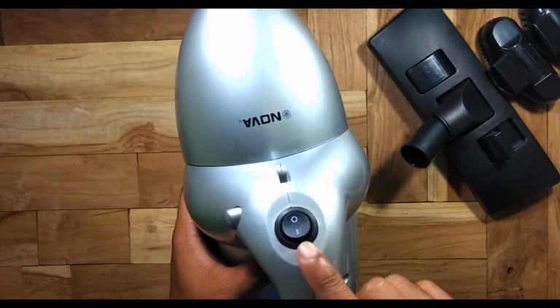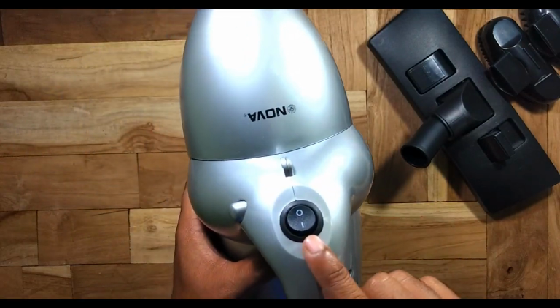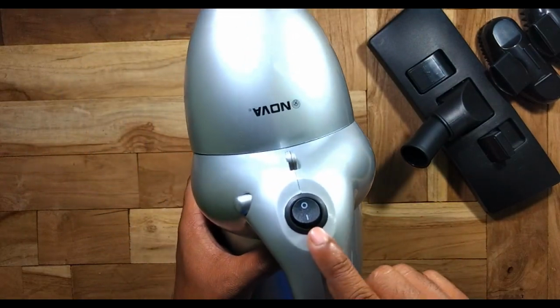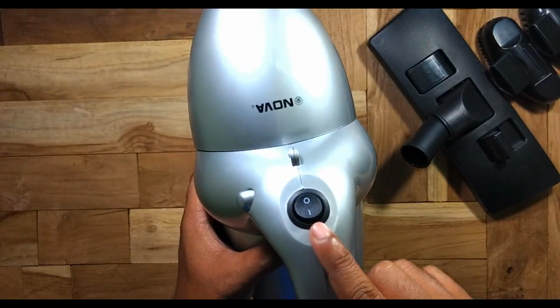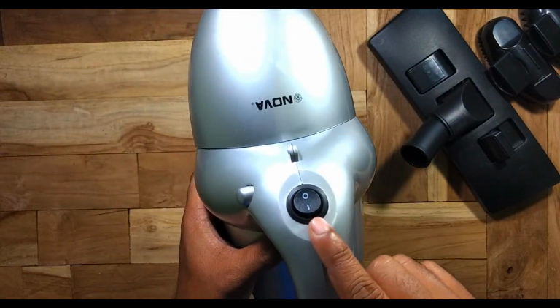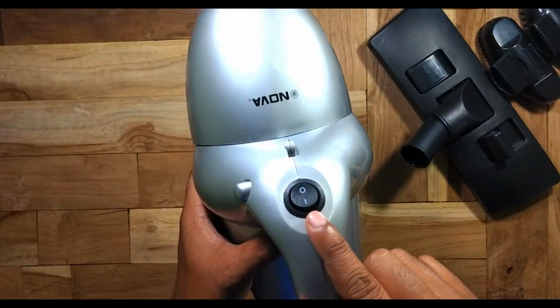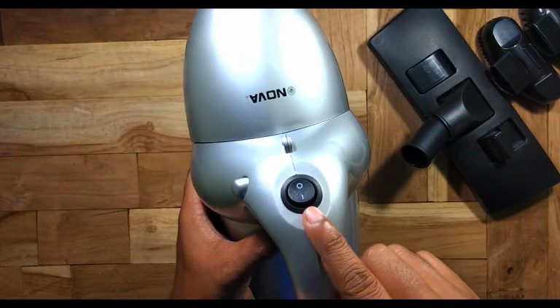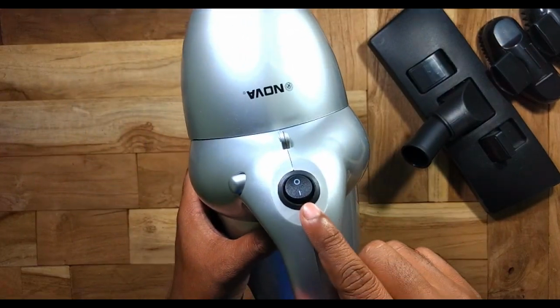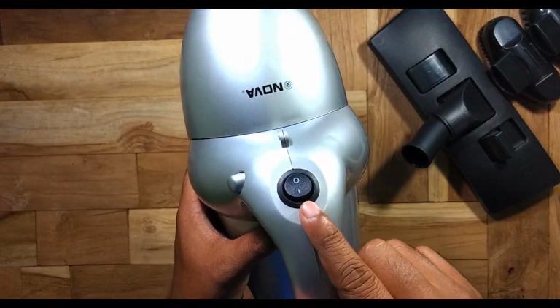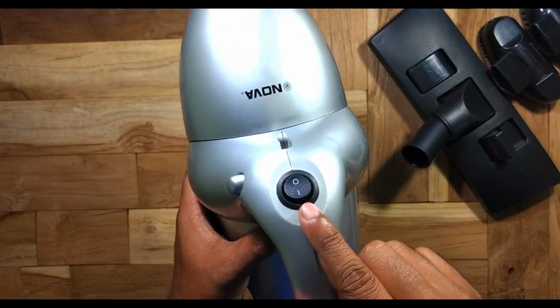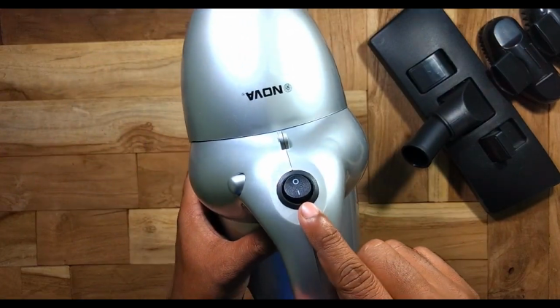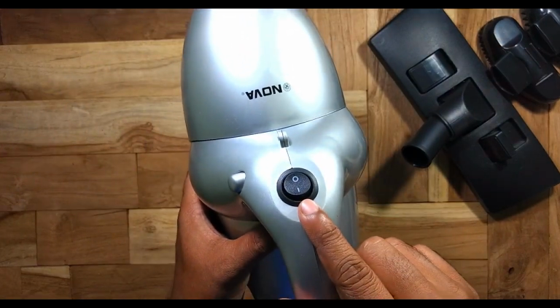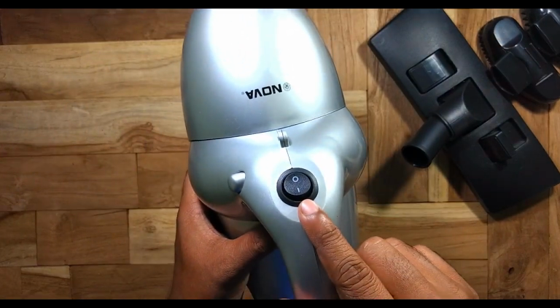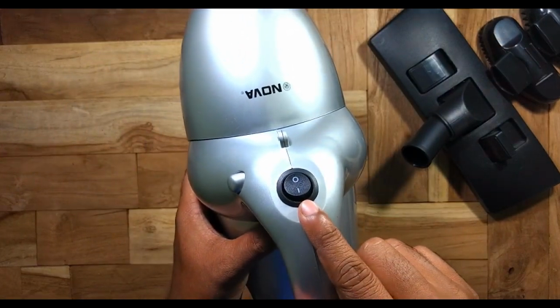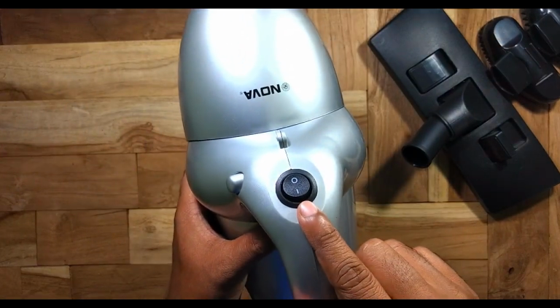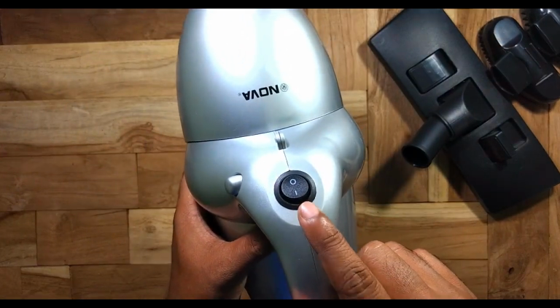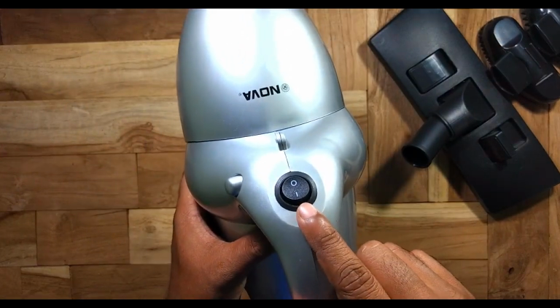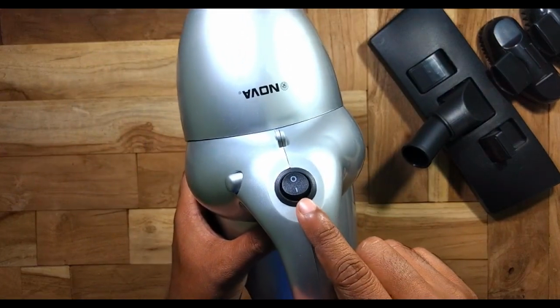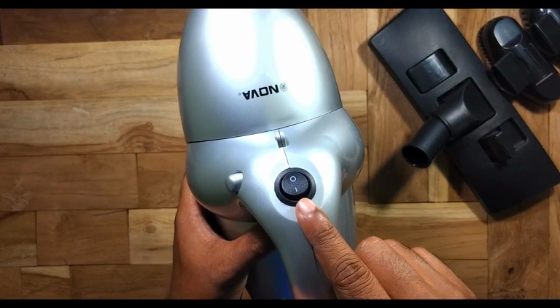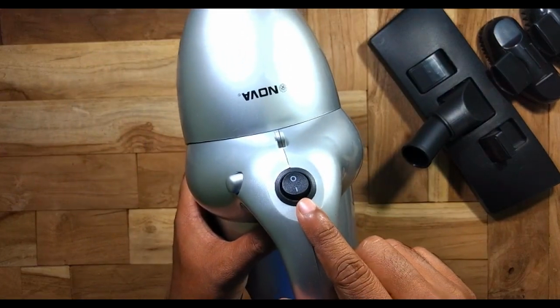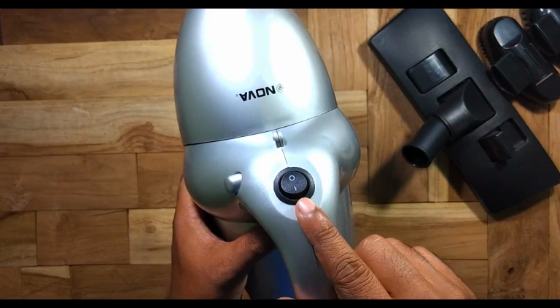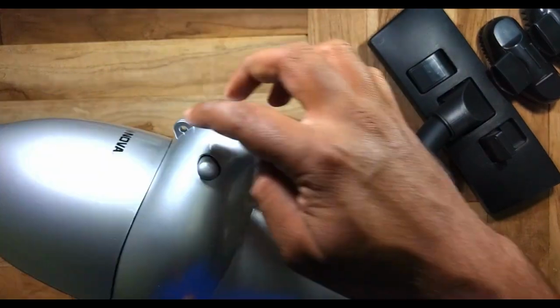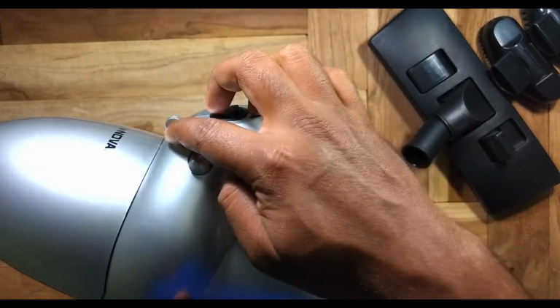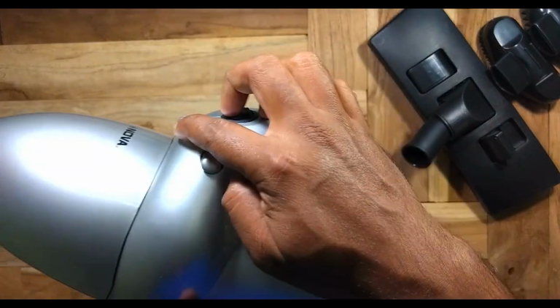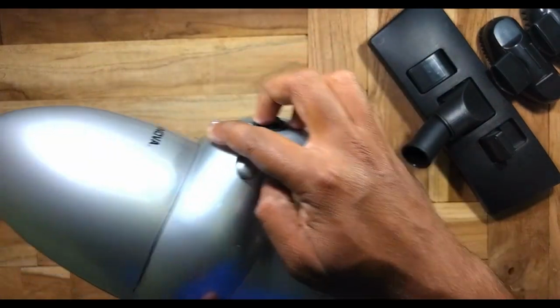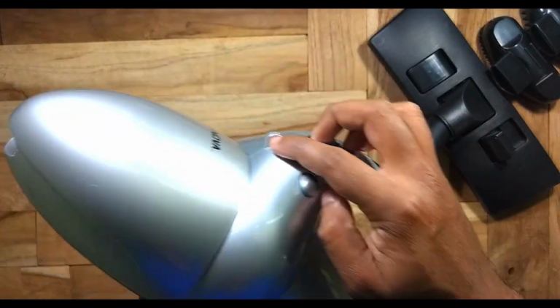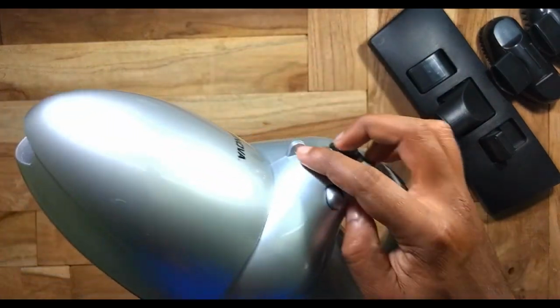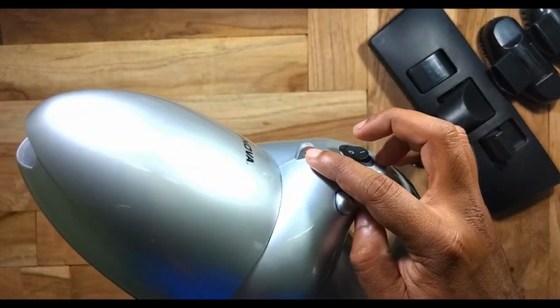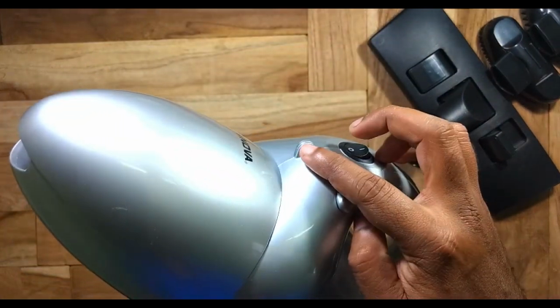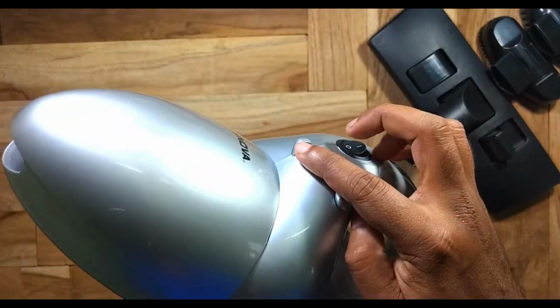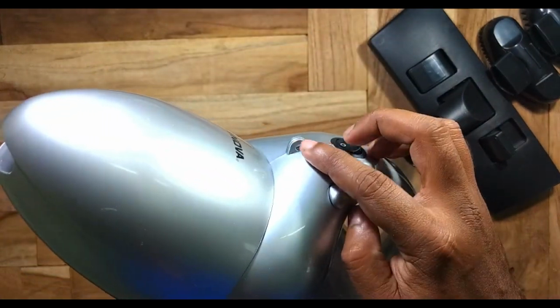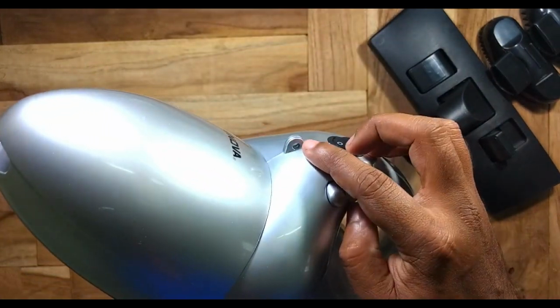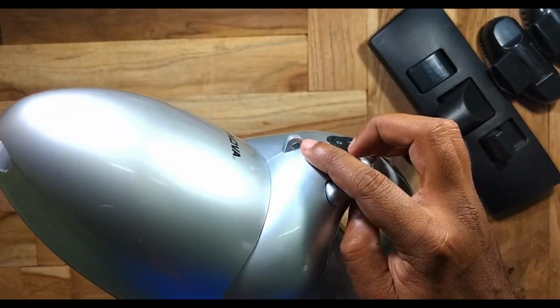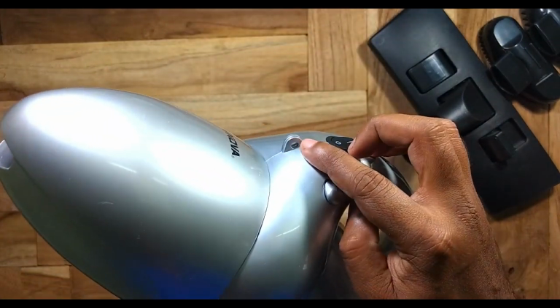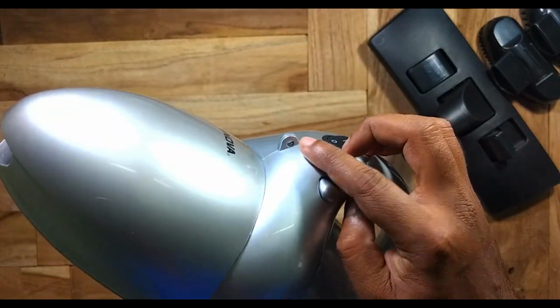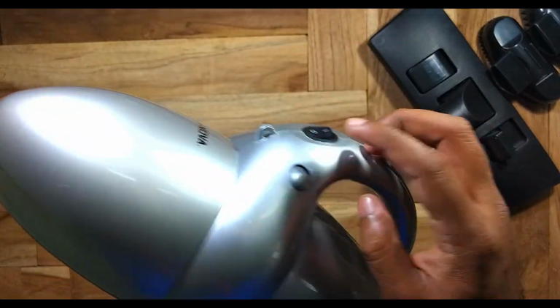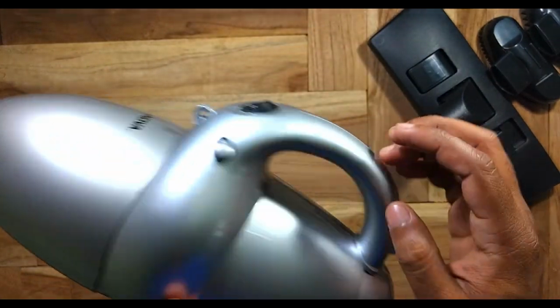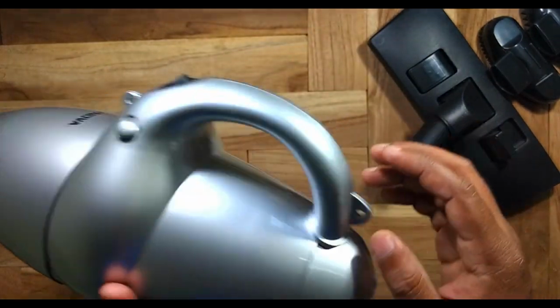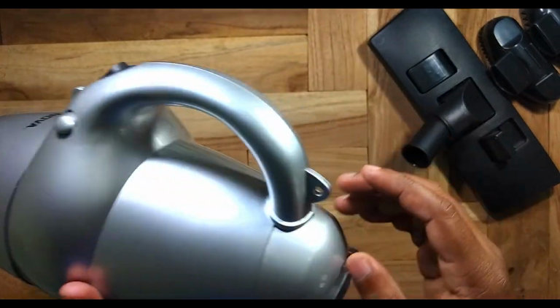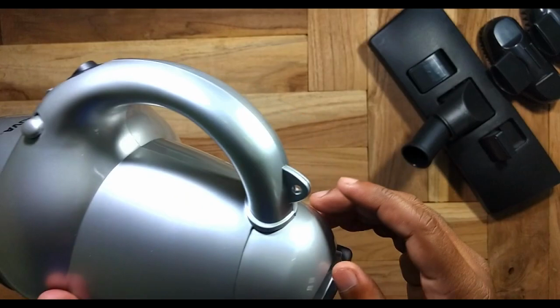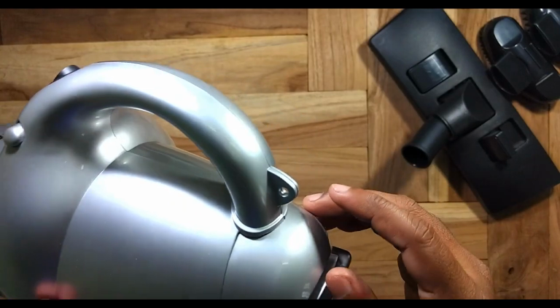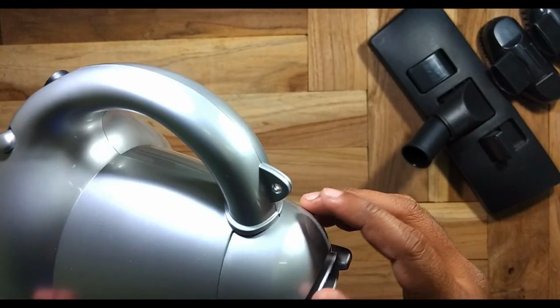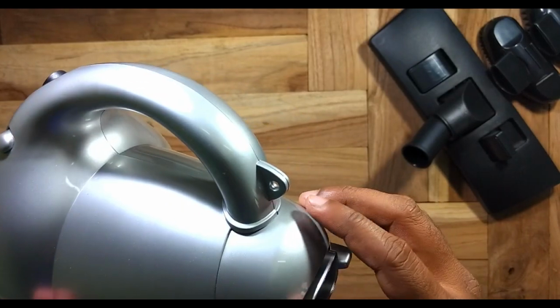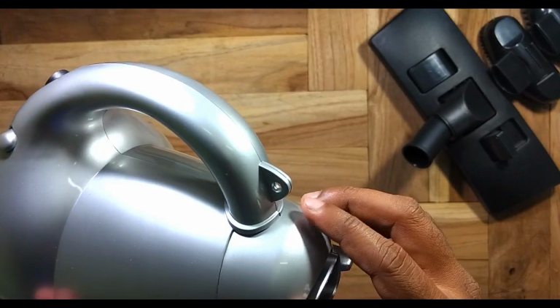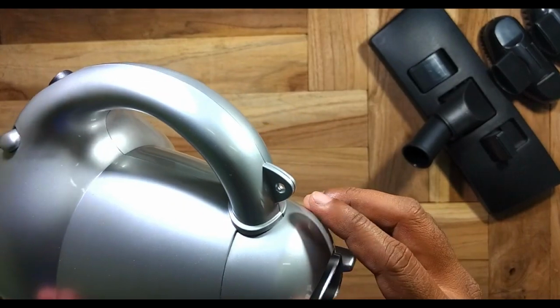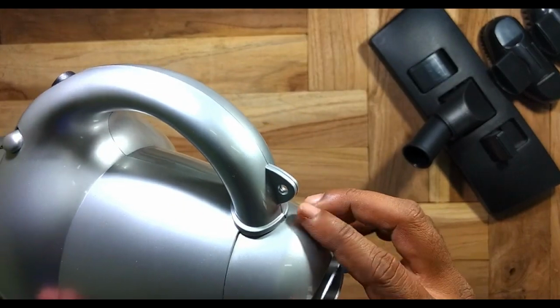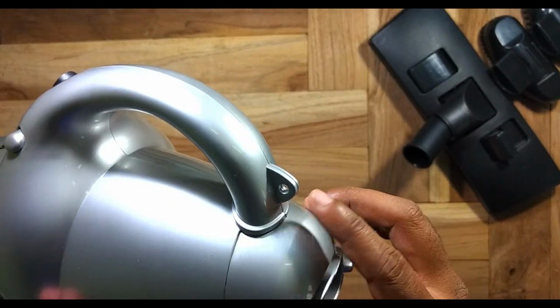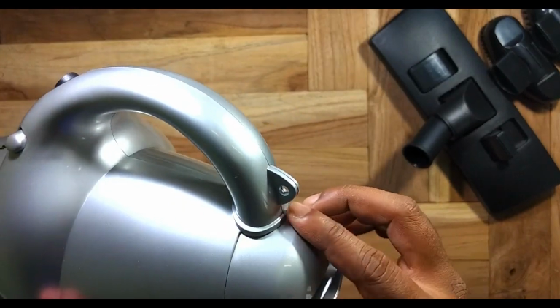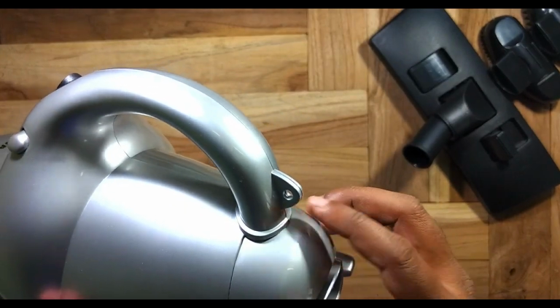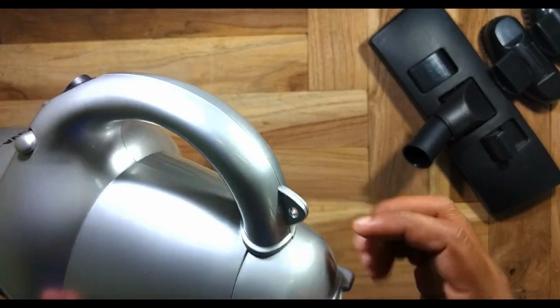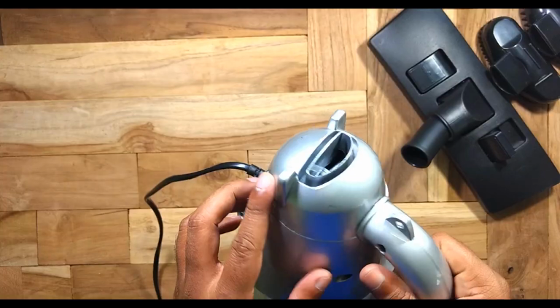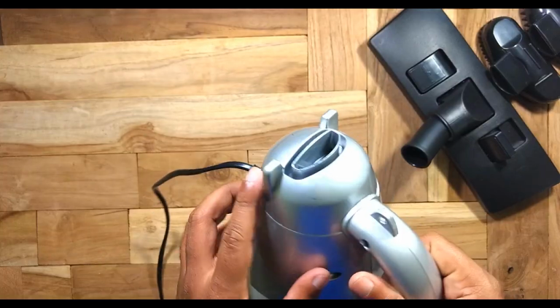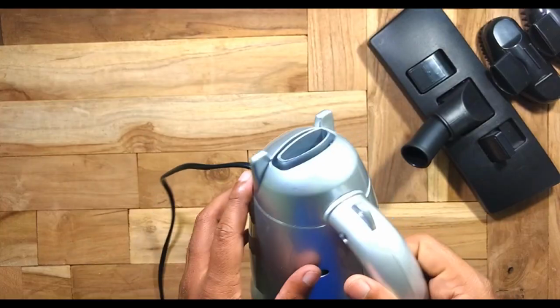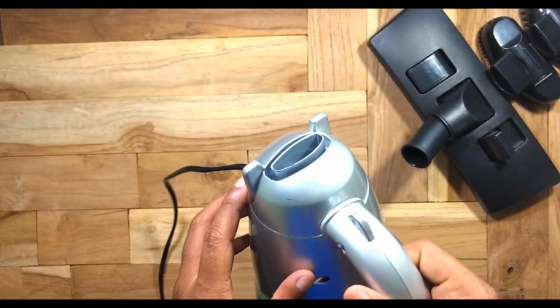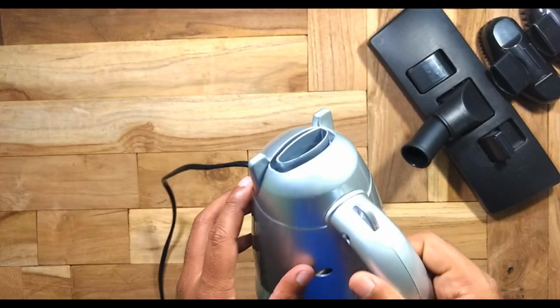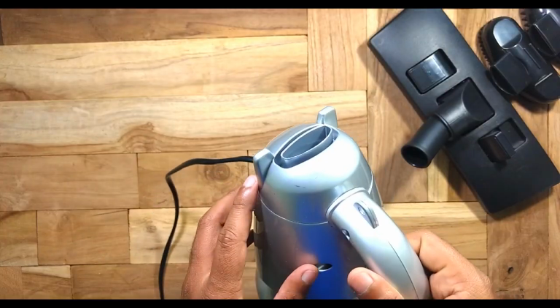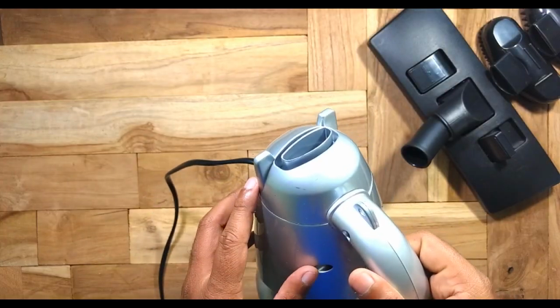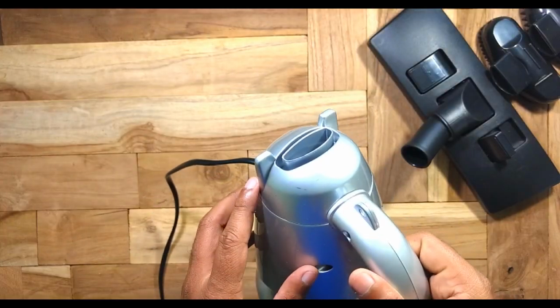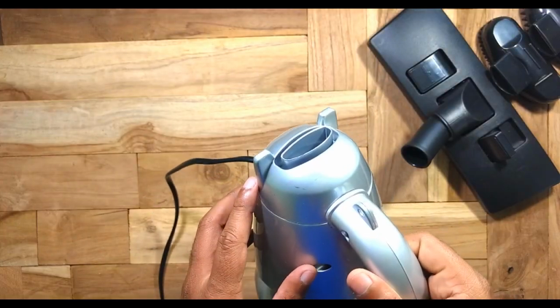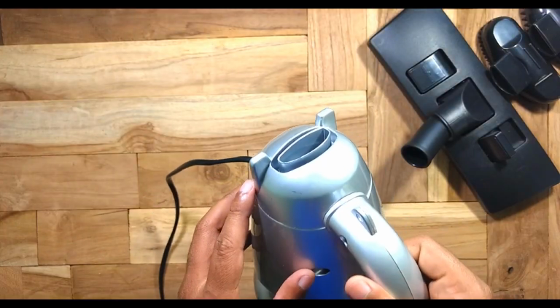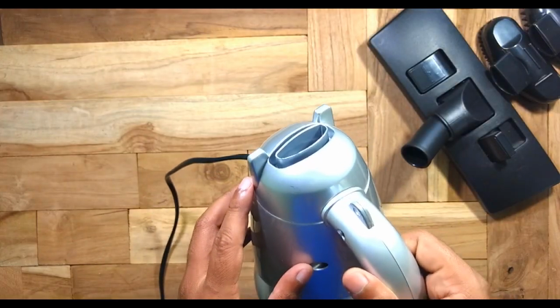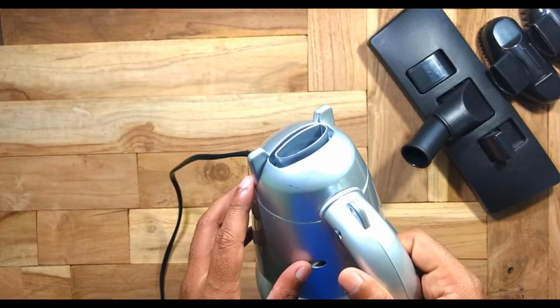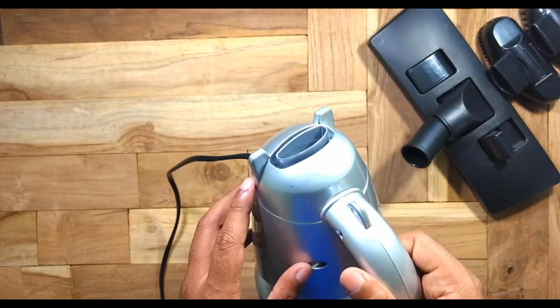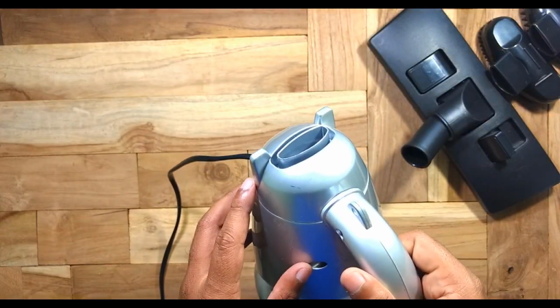This is the power button, and these are two cuttings for attaching the belt. At the back there's a blower.